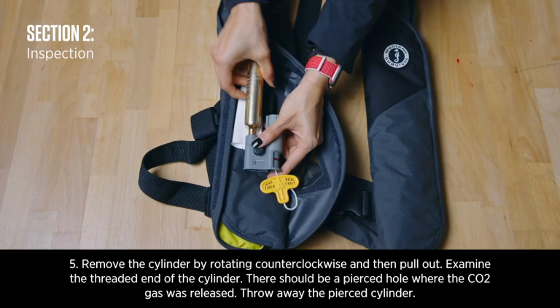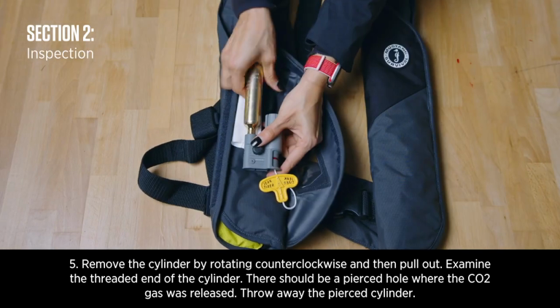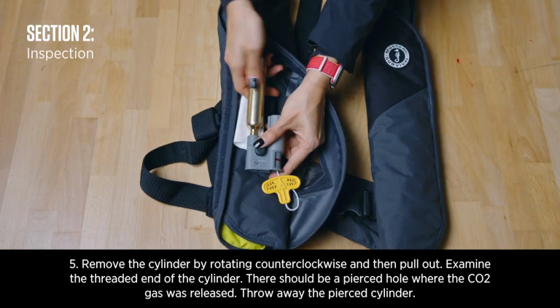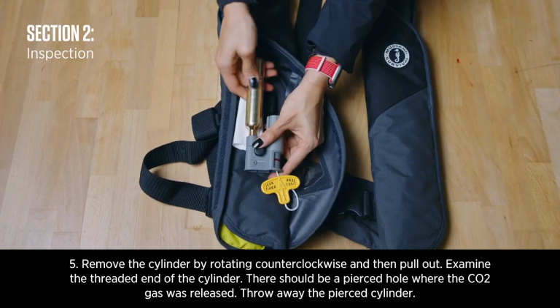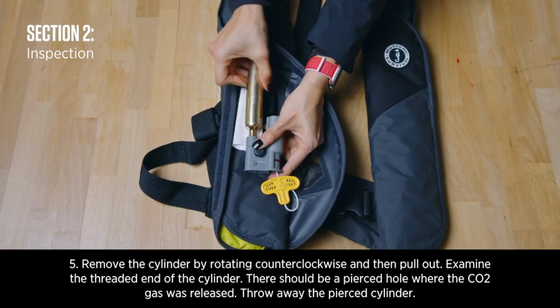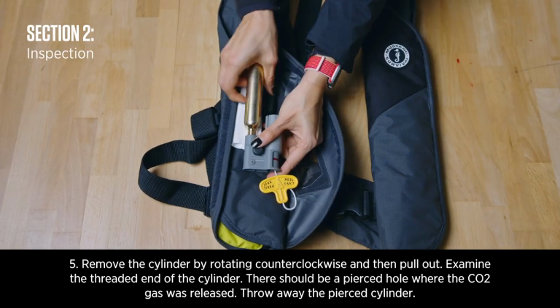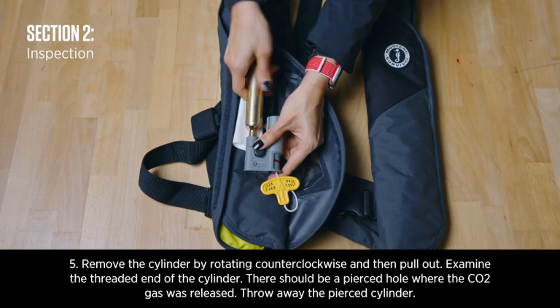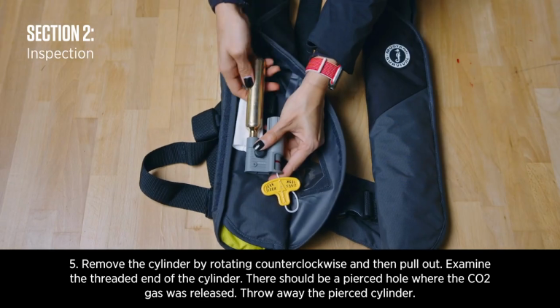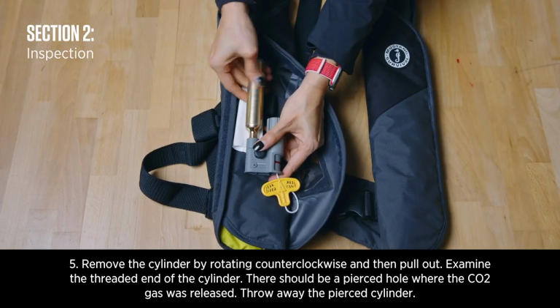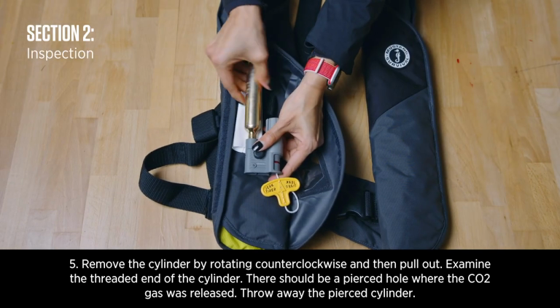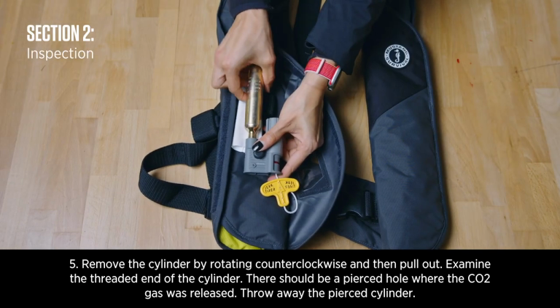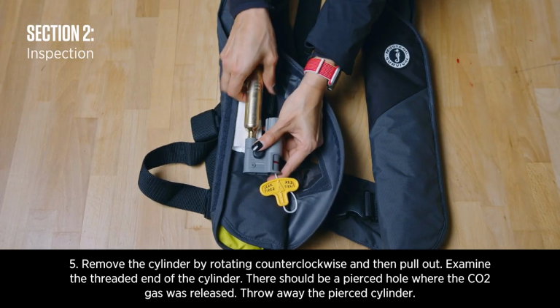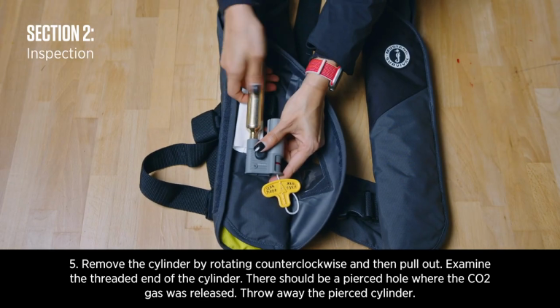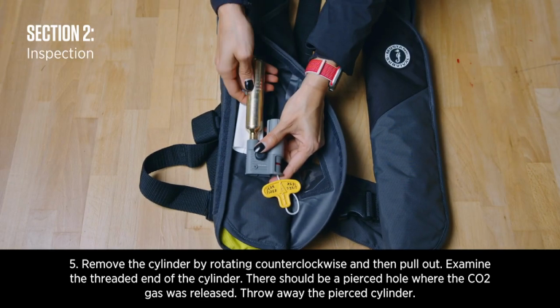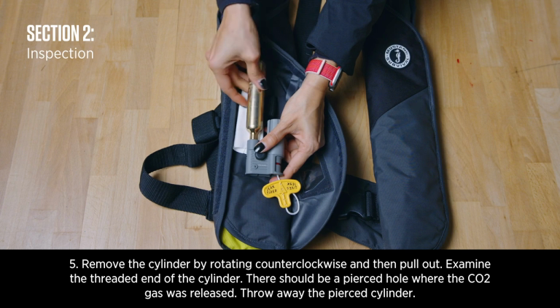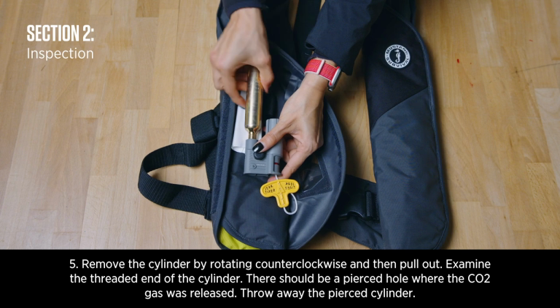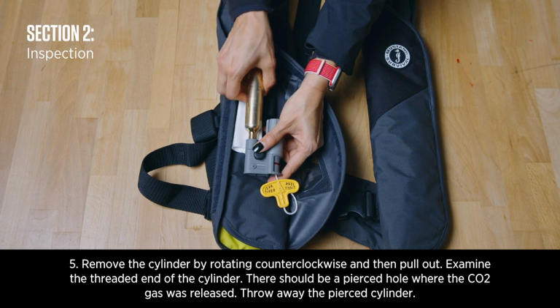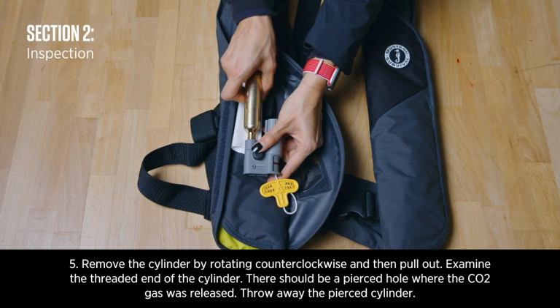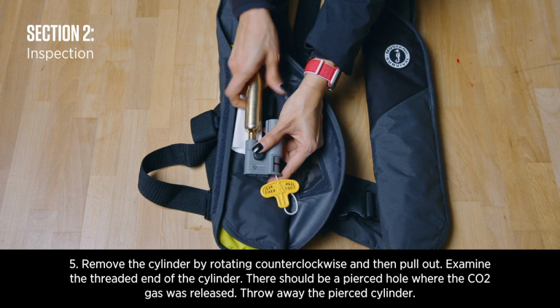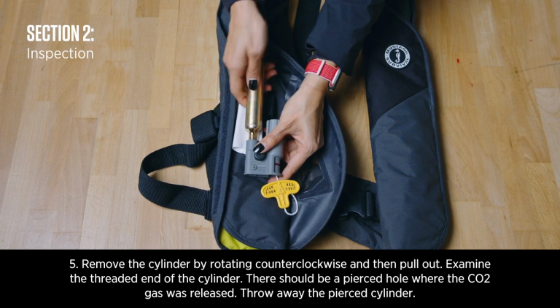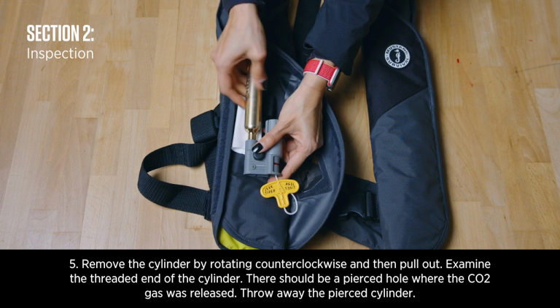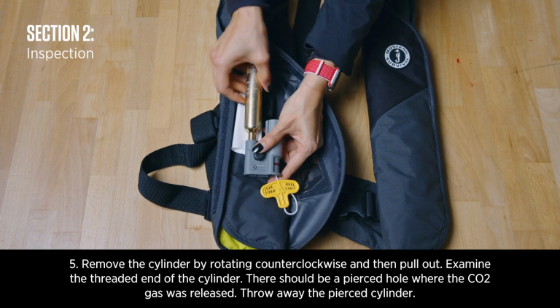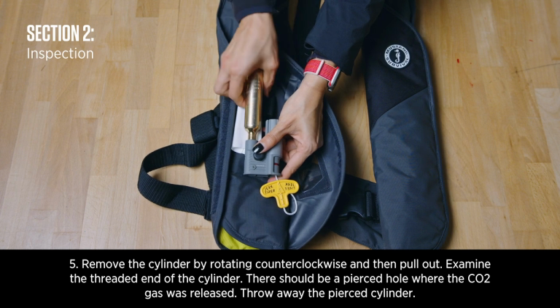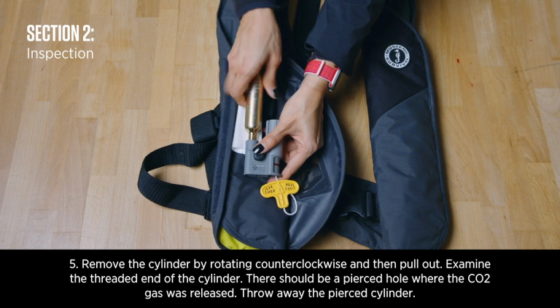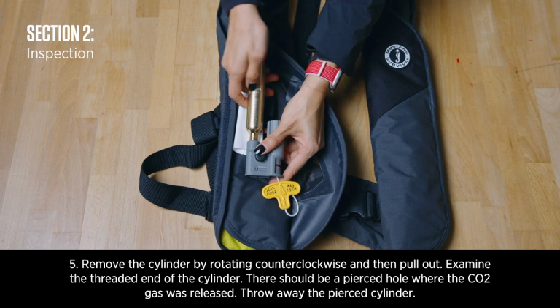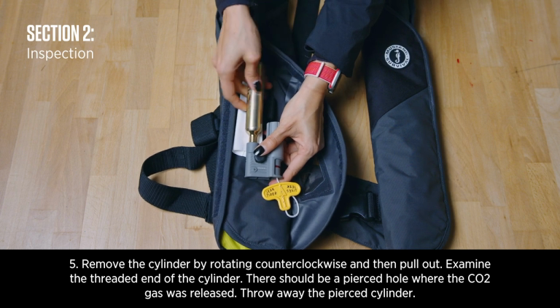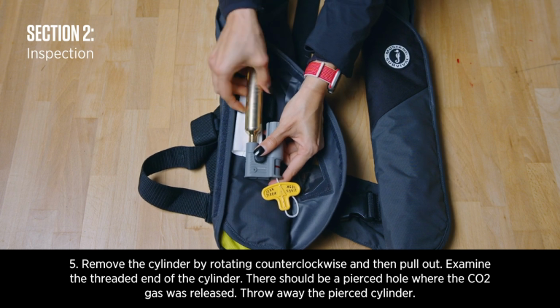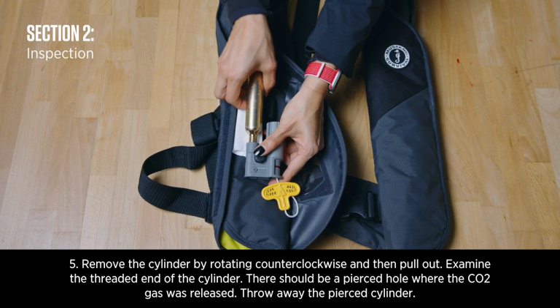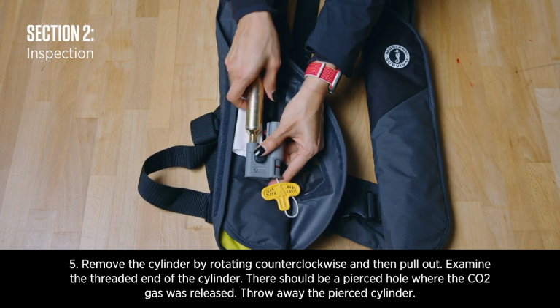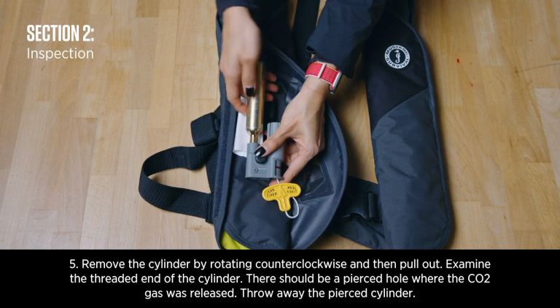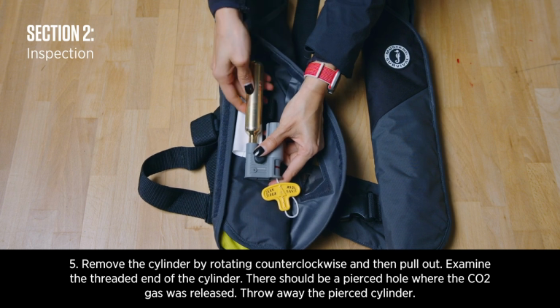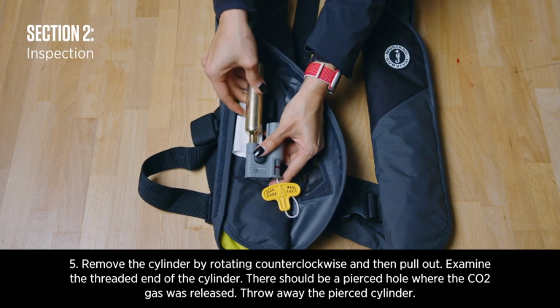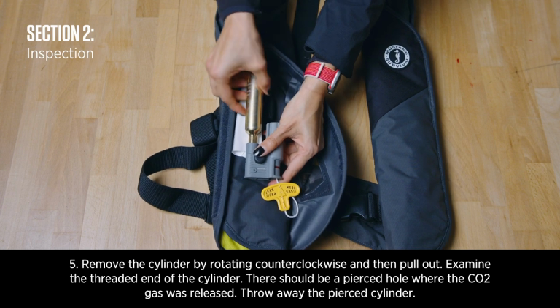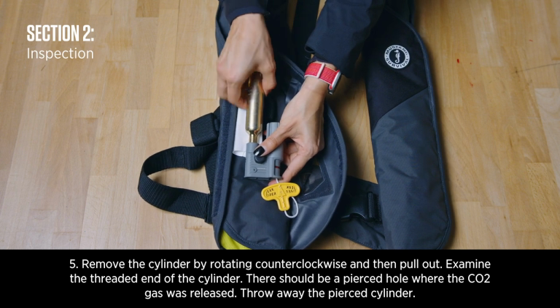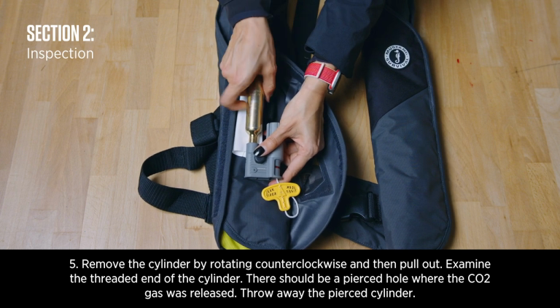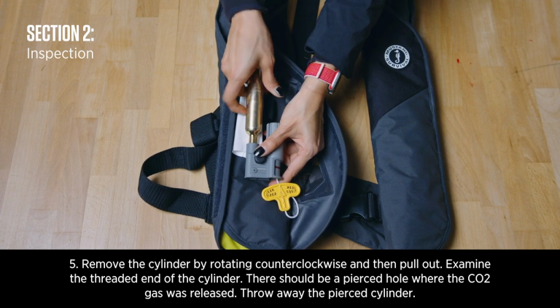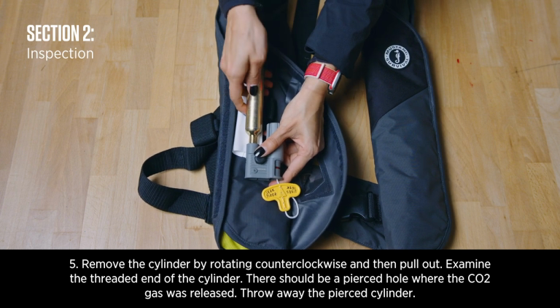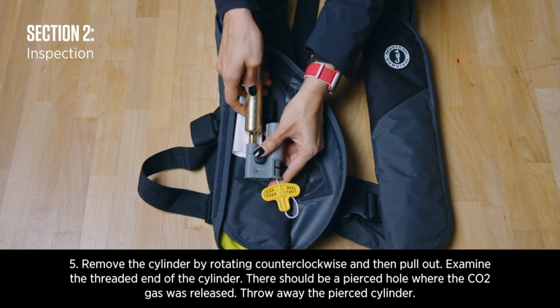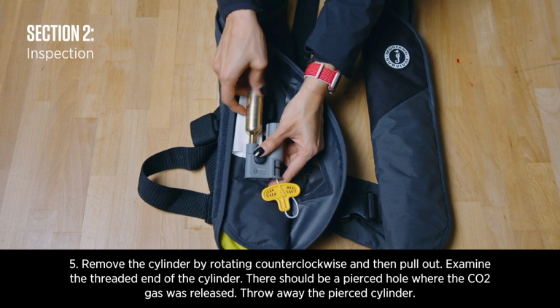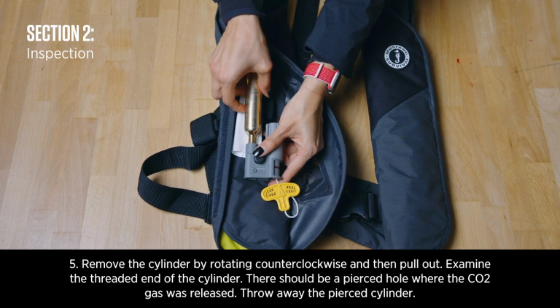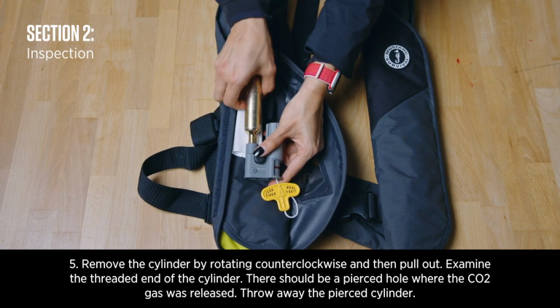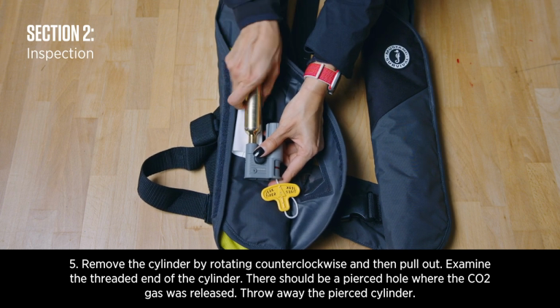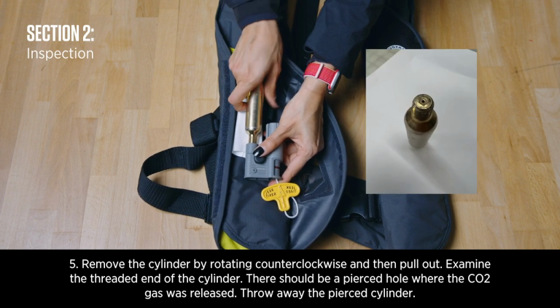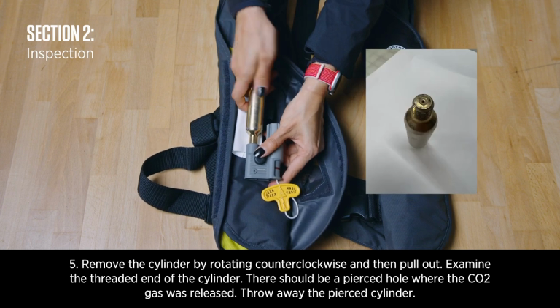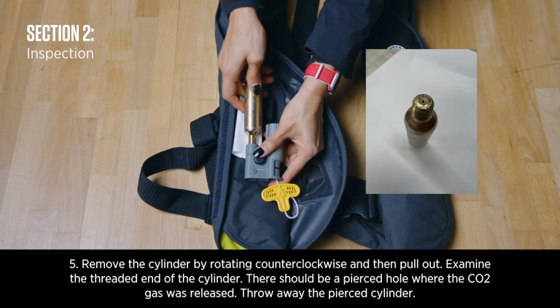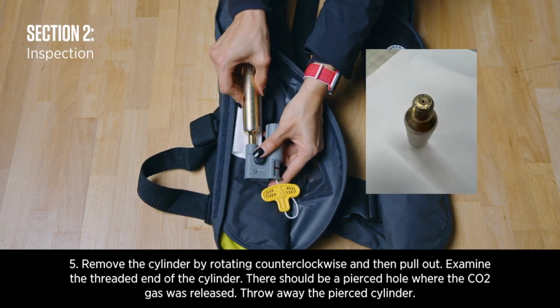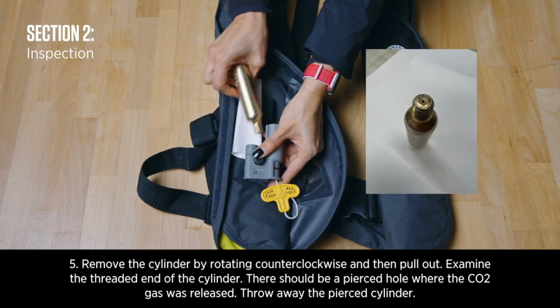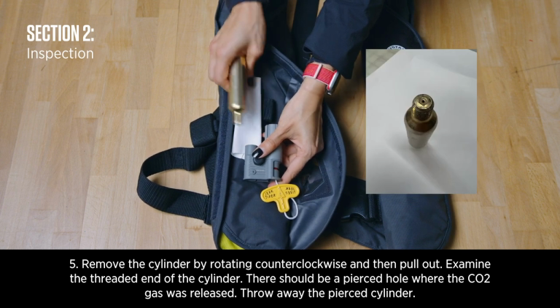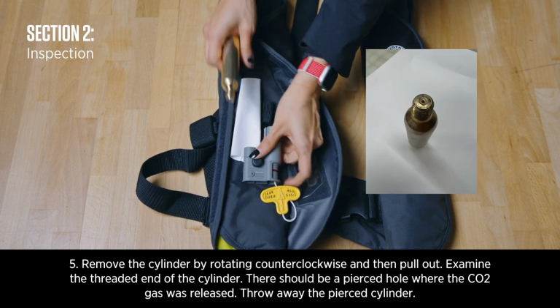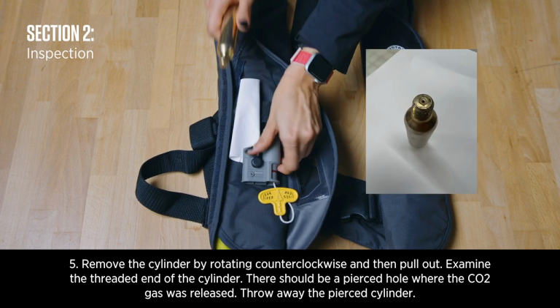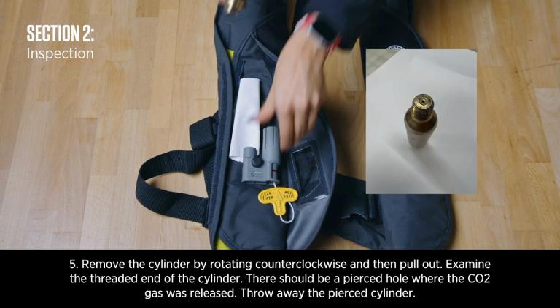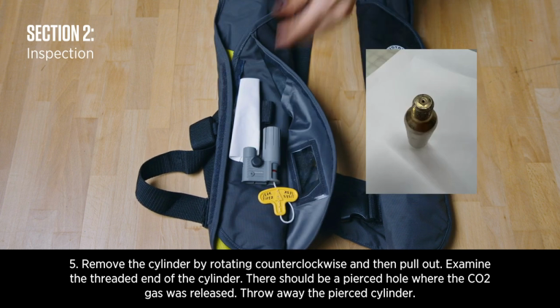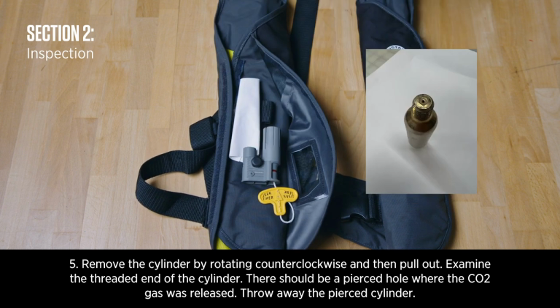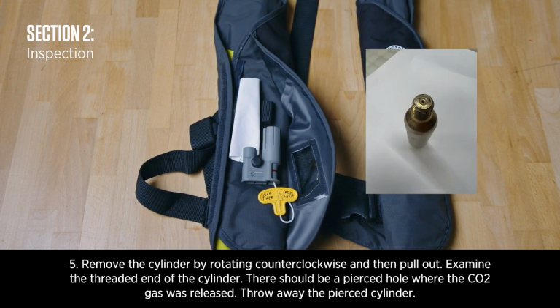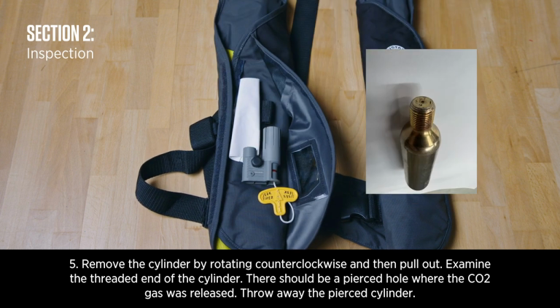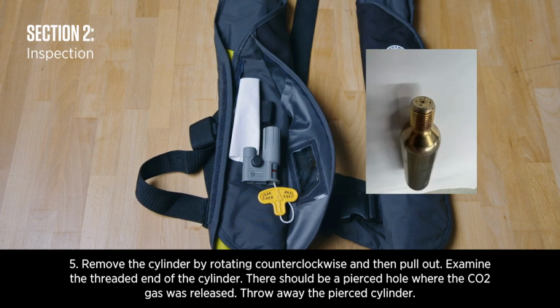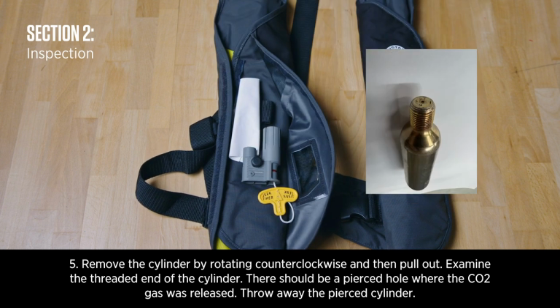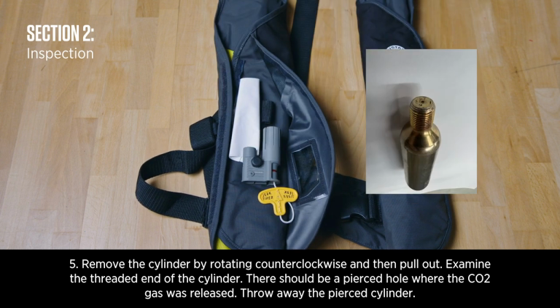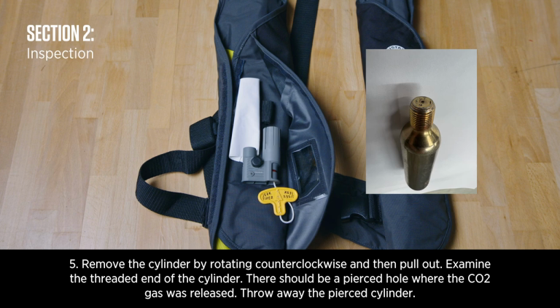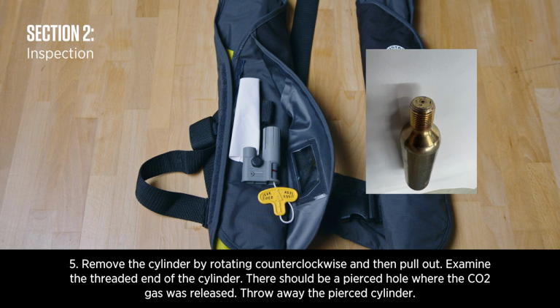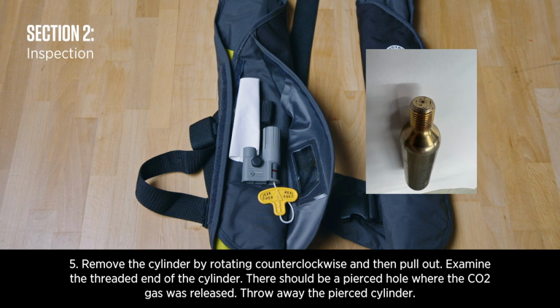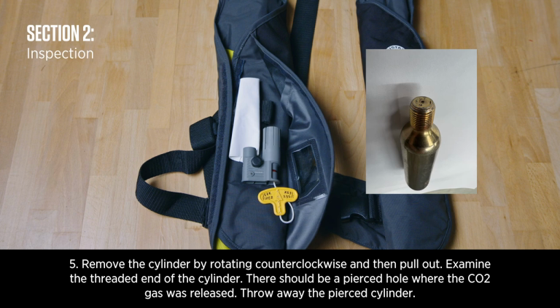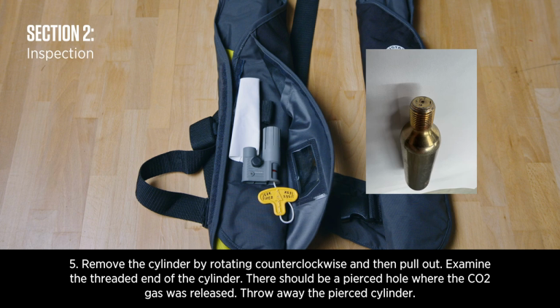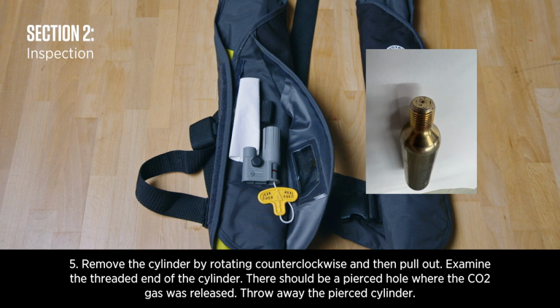Remove the cylinder by rotating counterclockwise and then pull out. Examine the threaded end of the cylinder. There should be a pierced hole where the CO2 gas was released.